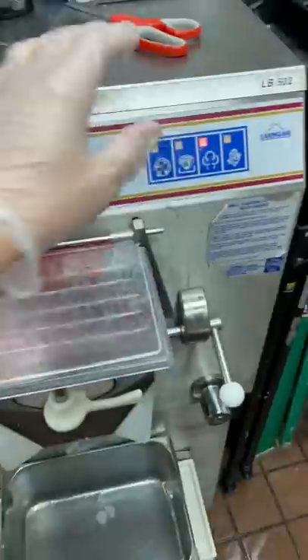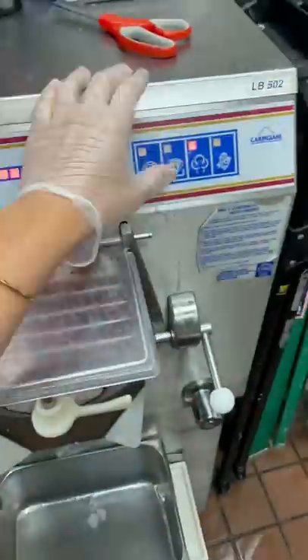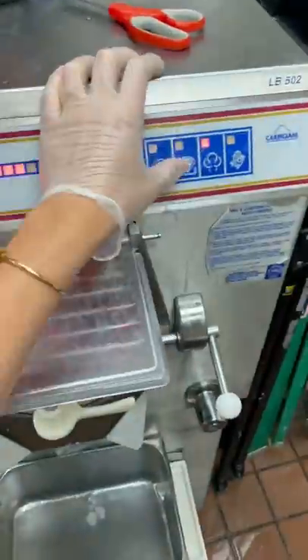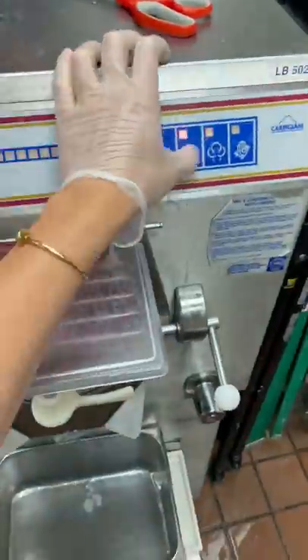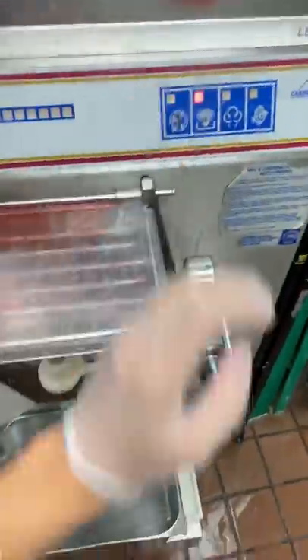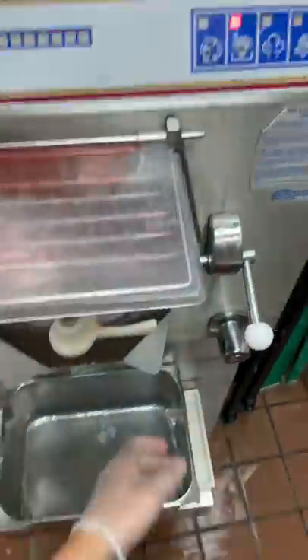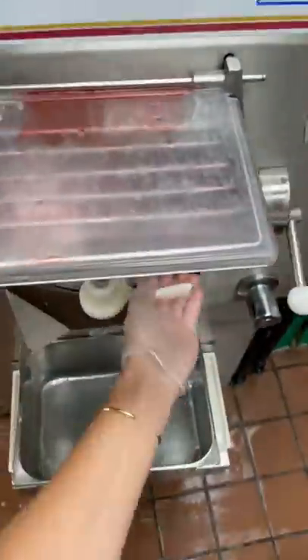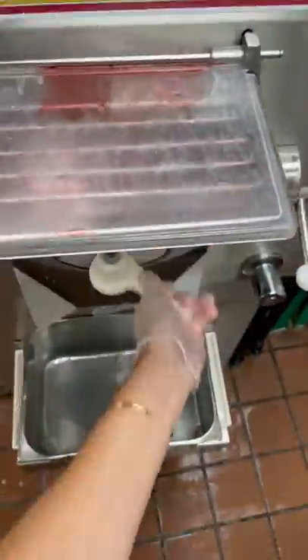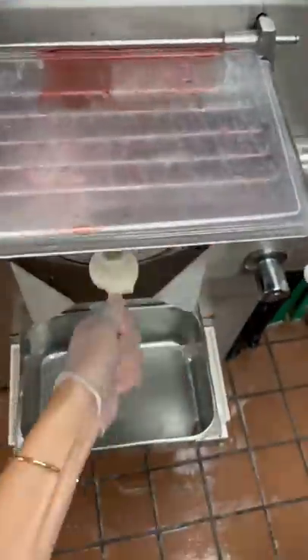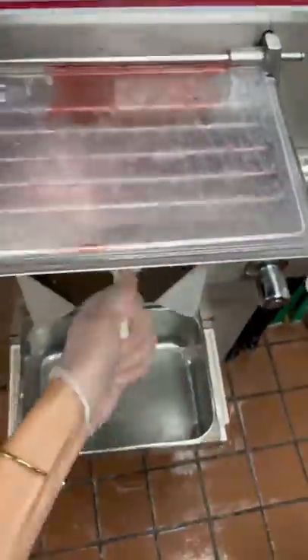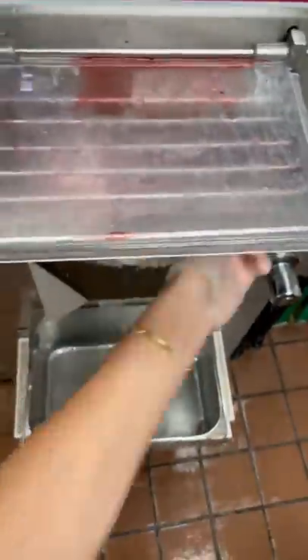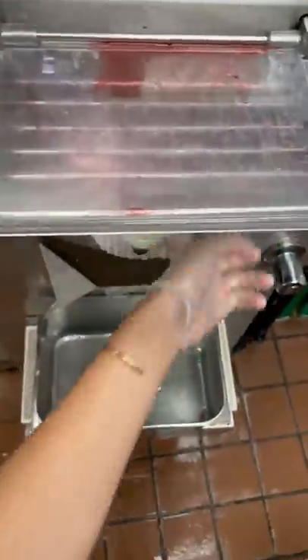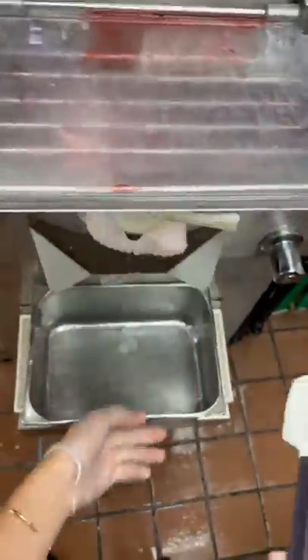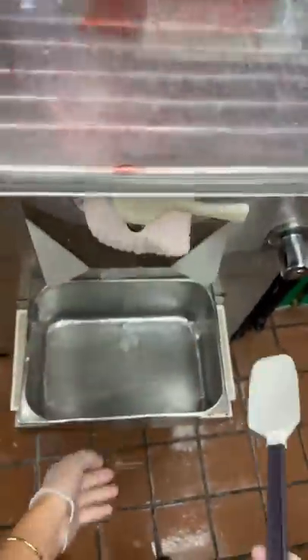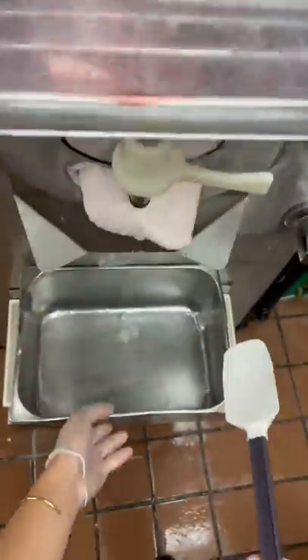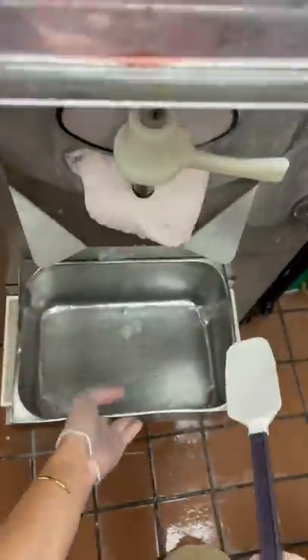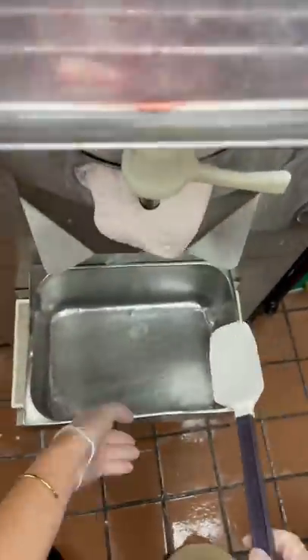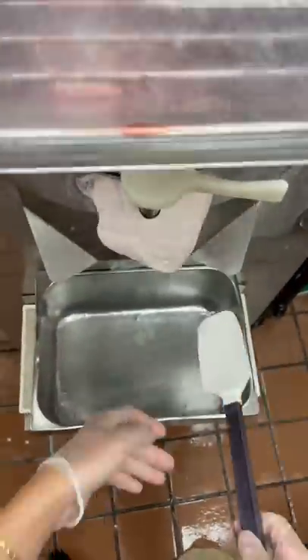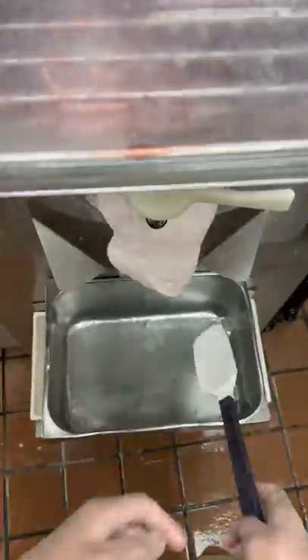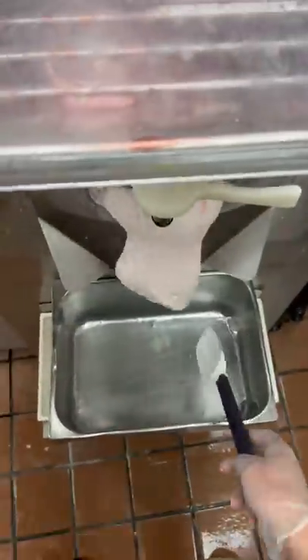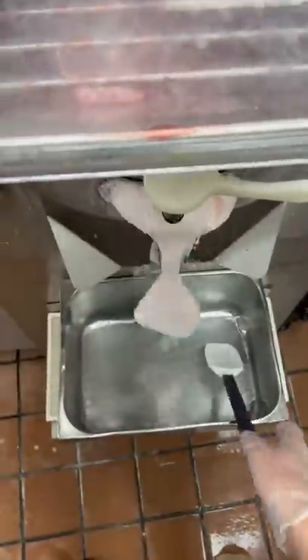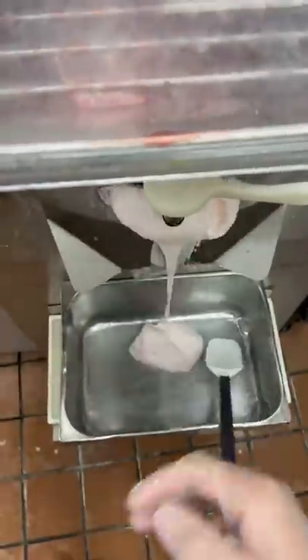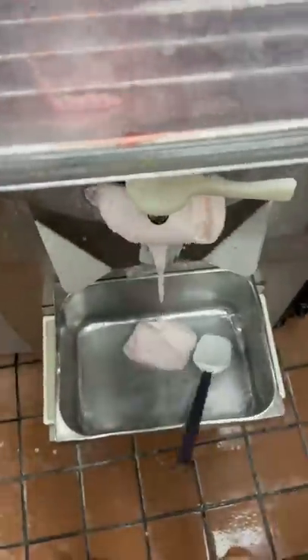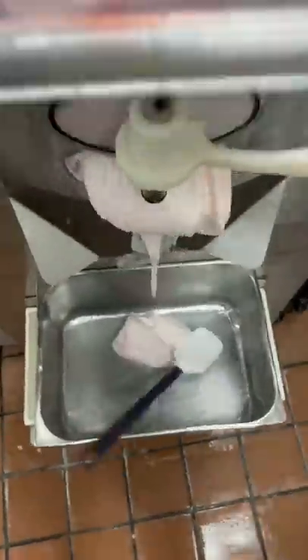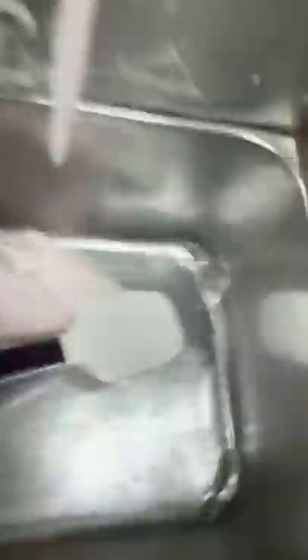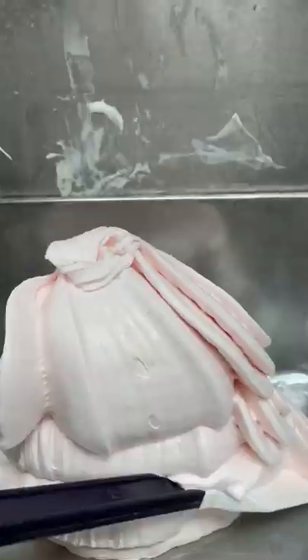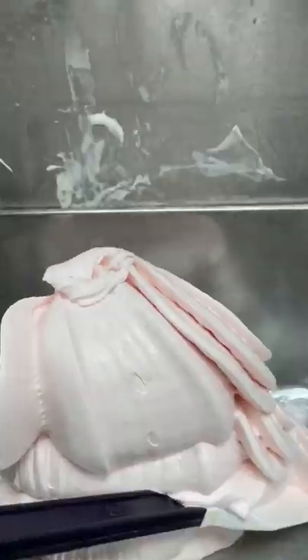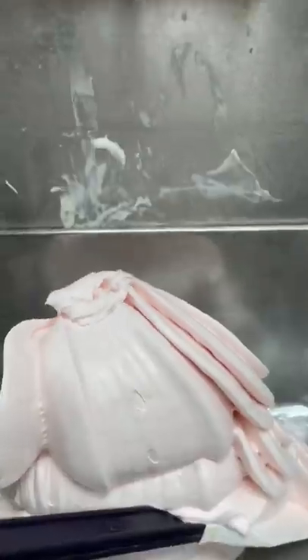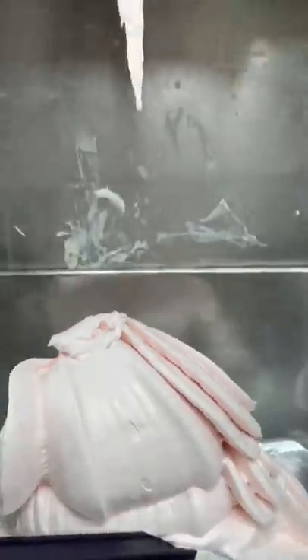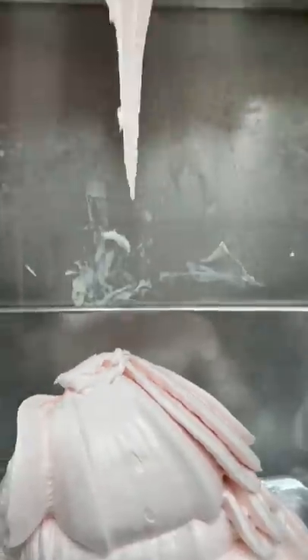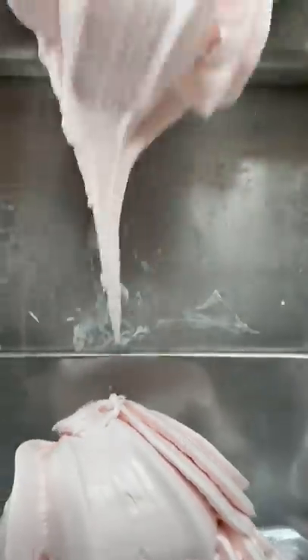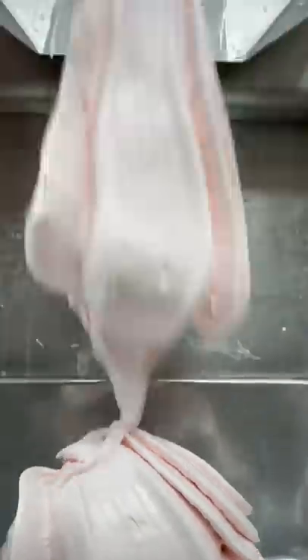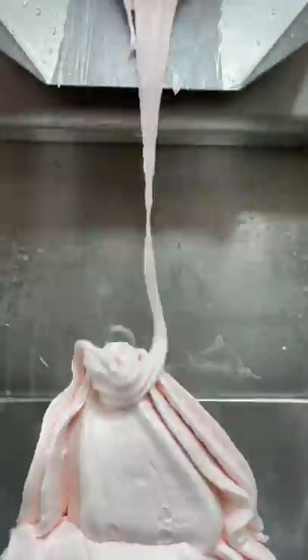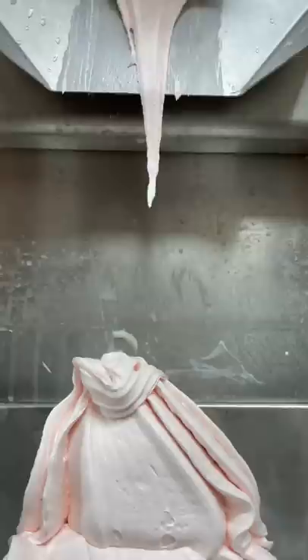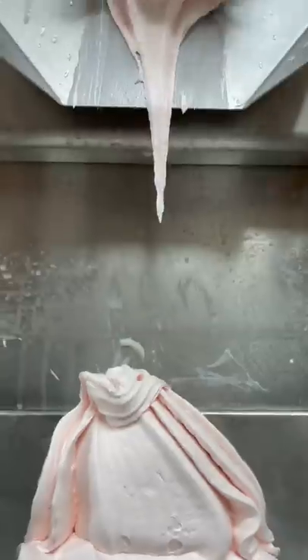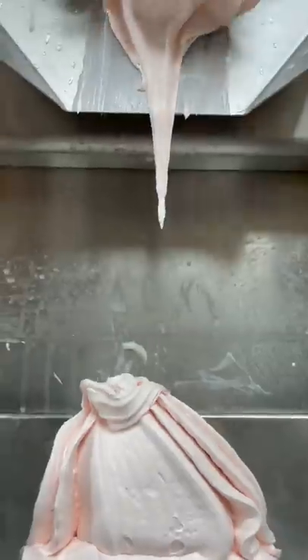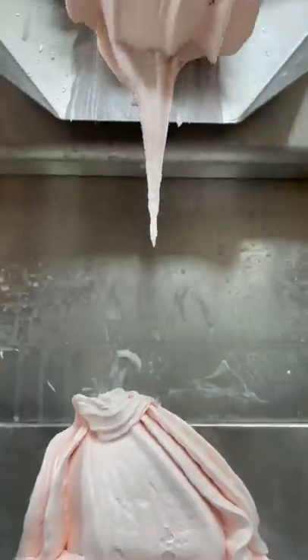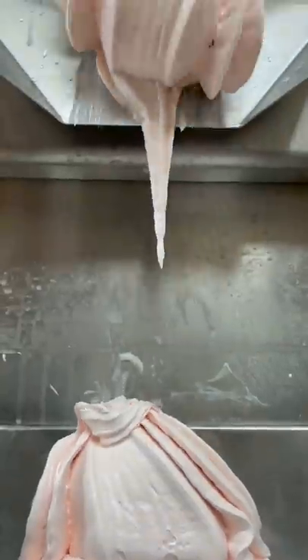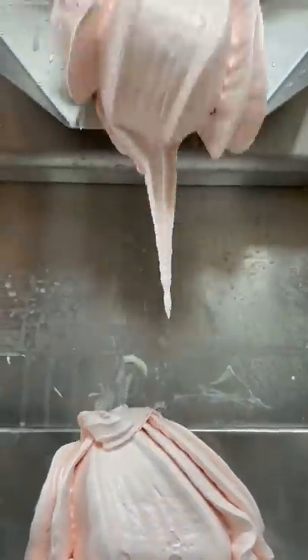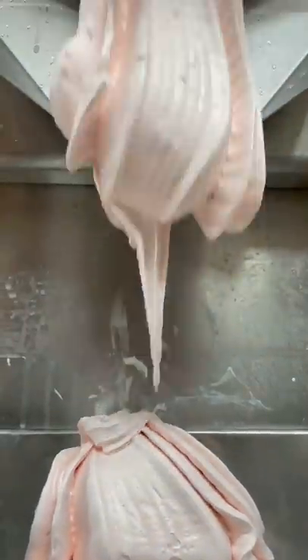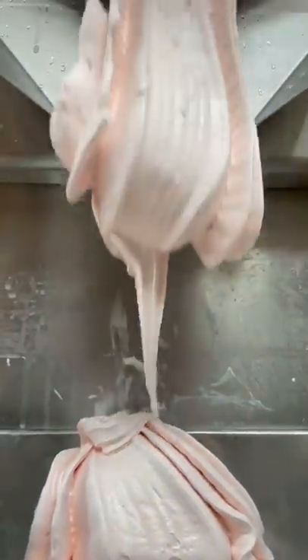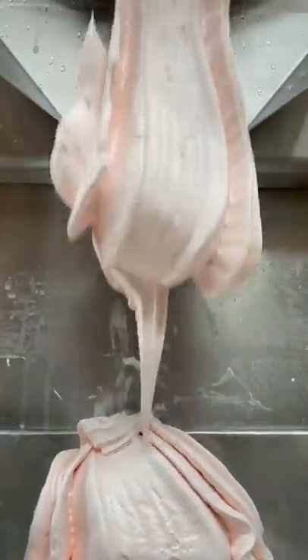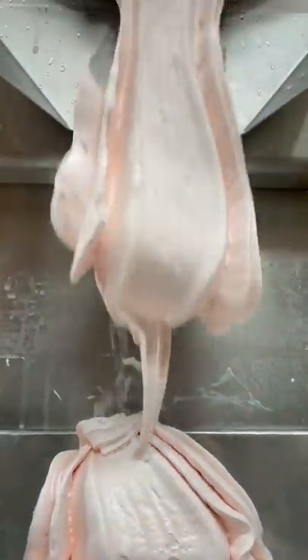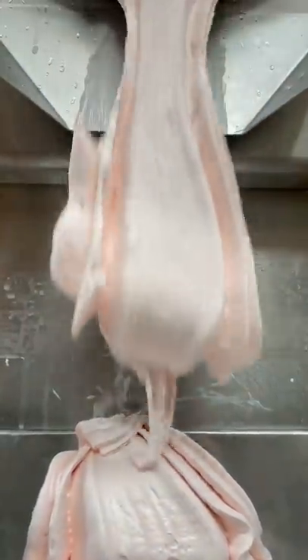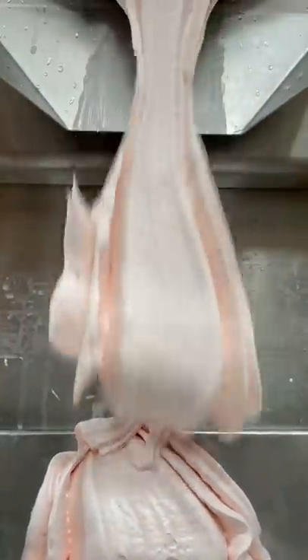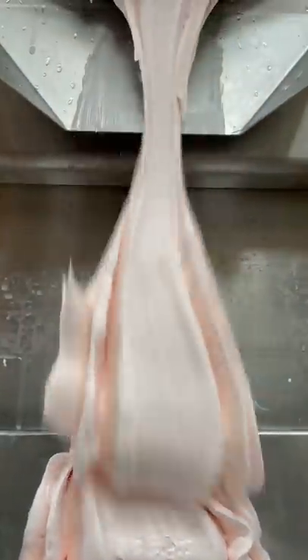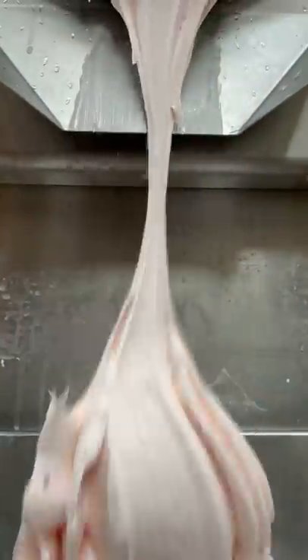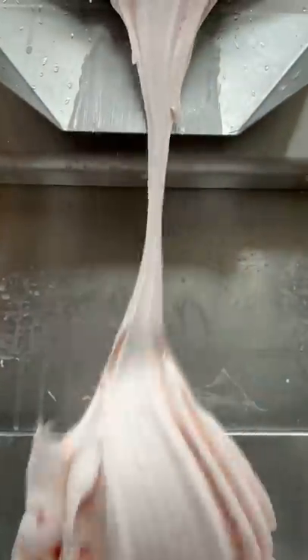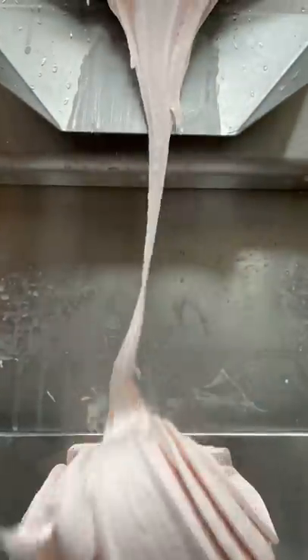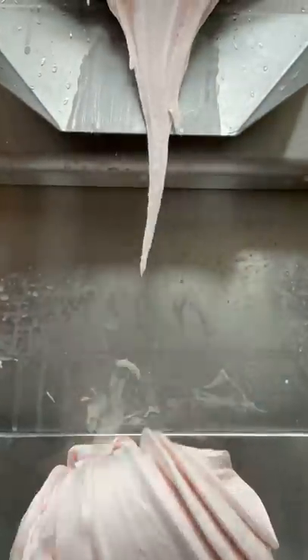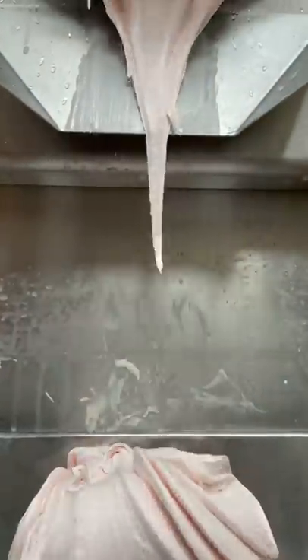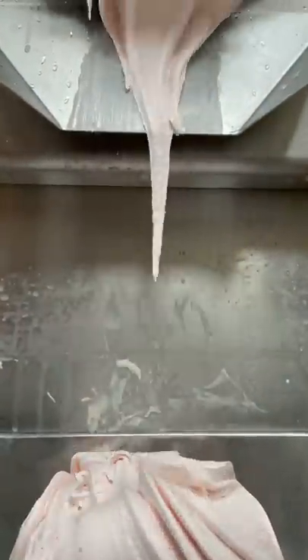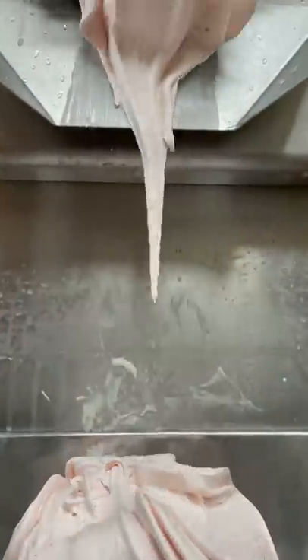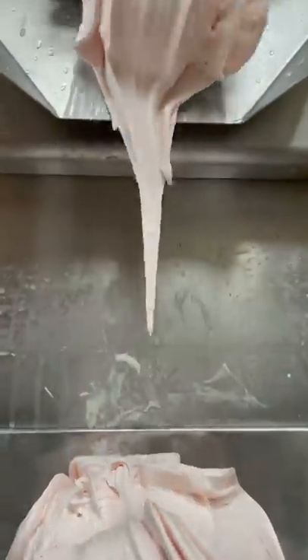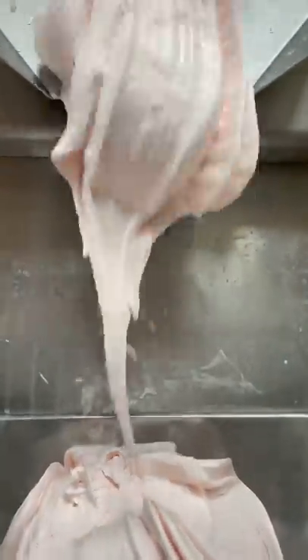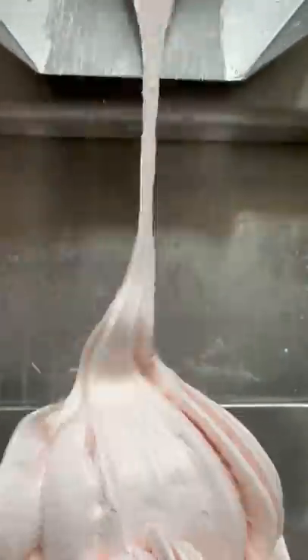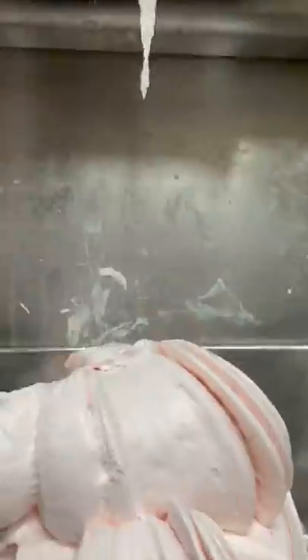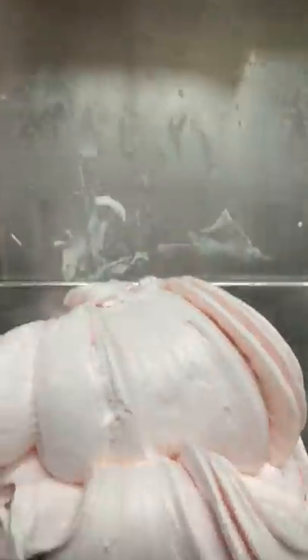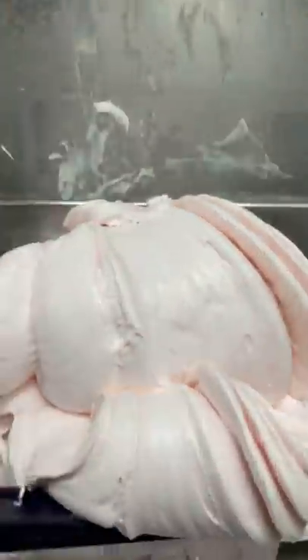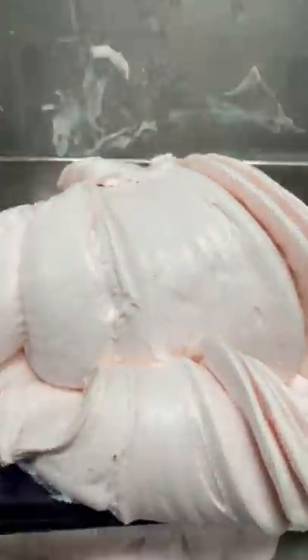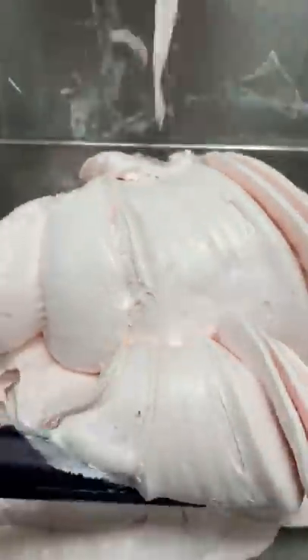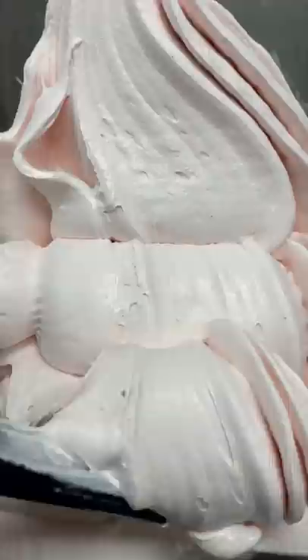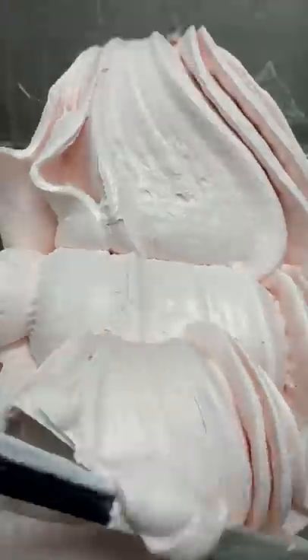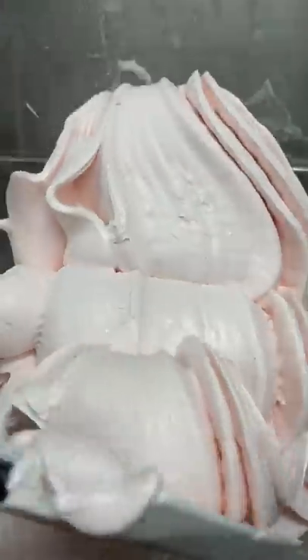Once our ice cream has gone through the machine, it is time to extract it. This is definitely the glow up I want to see. Look how thick and creamy this is compared to what it was like before.